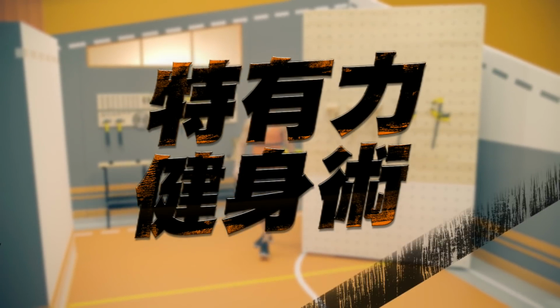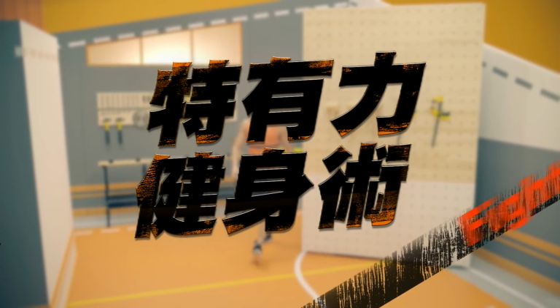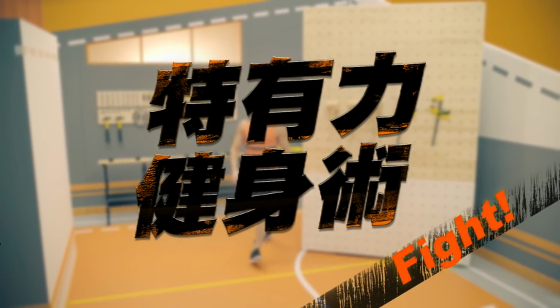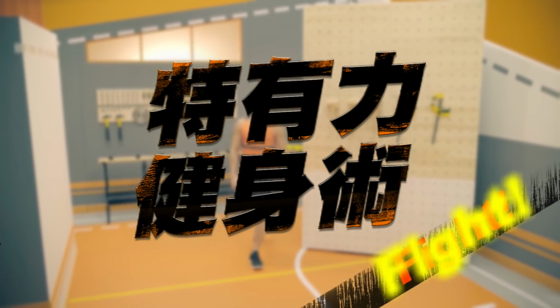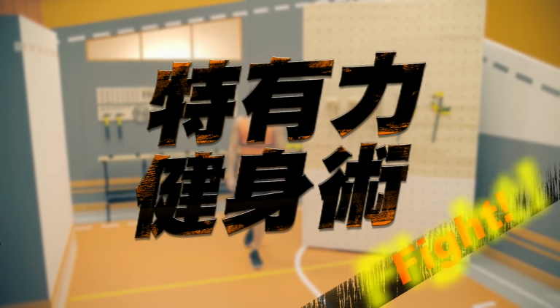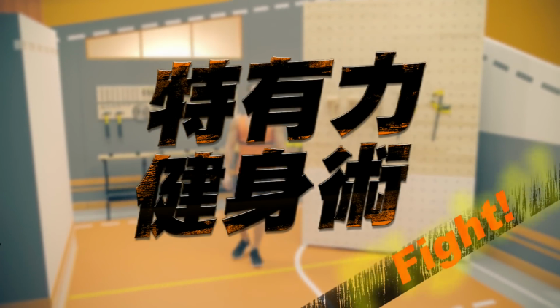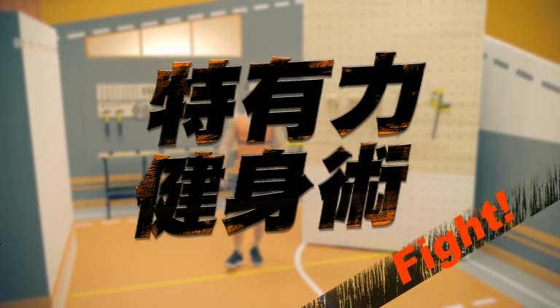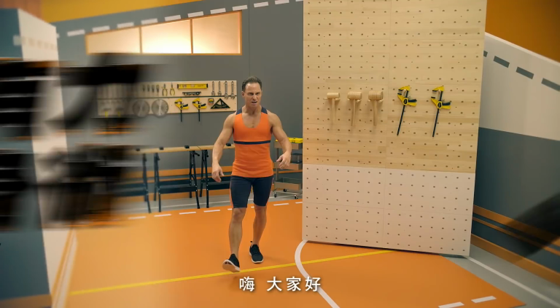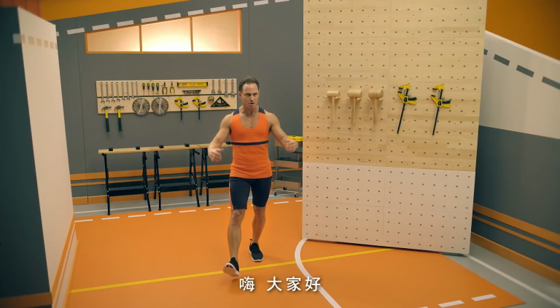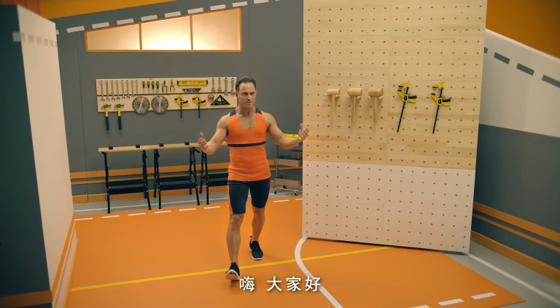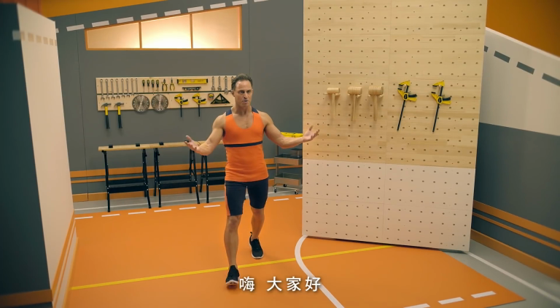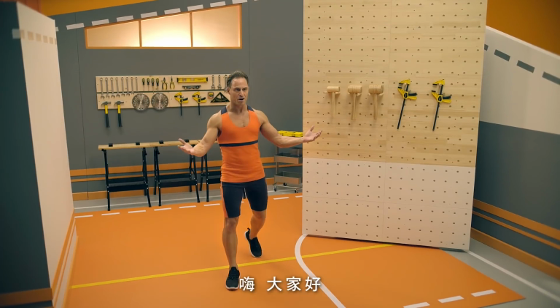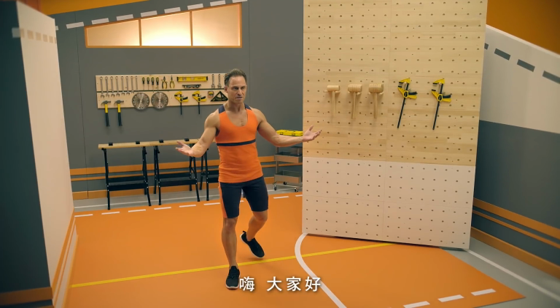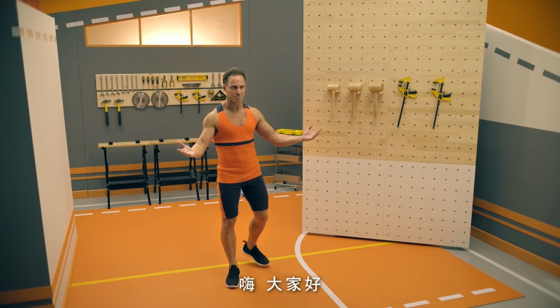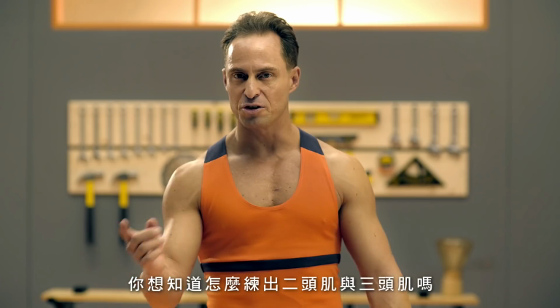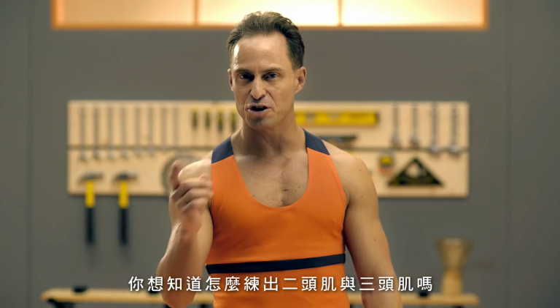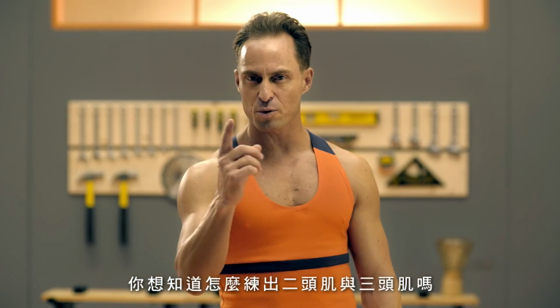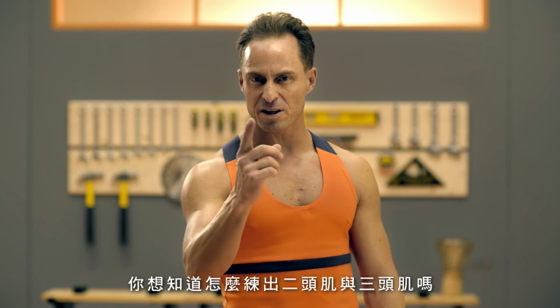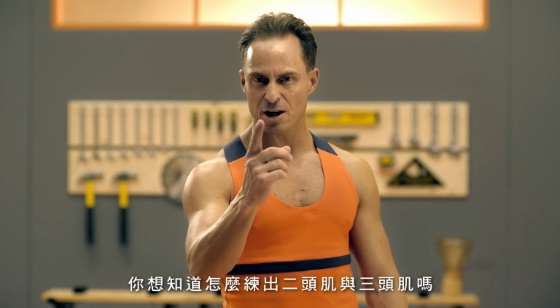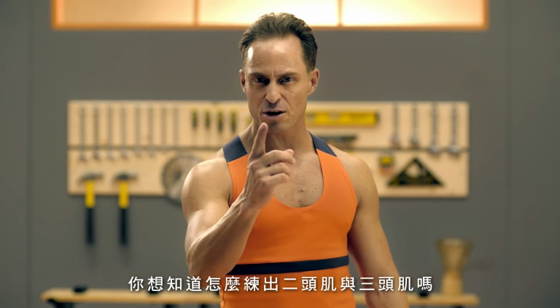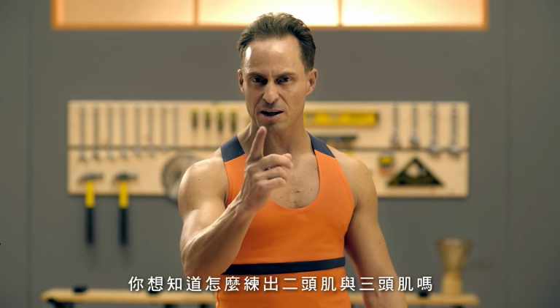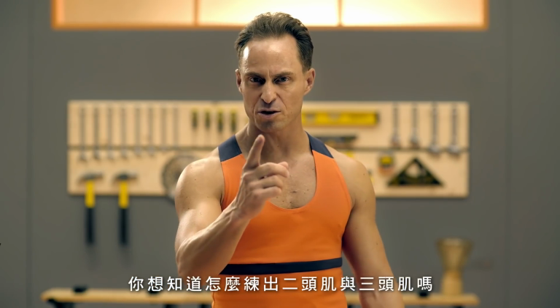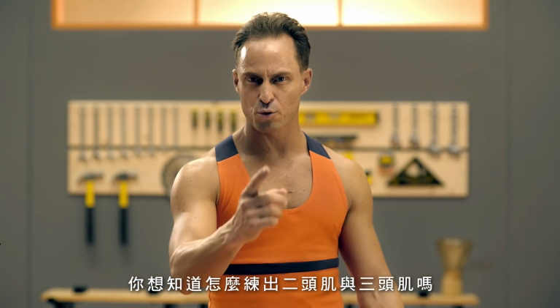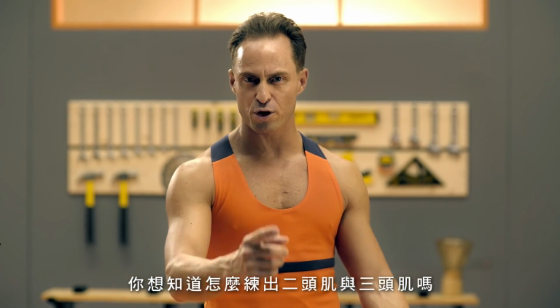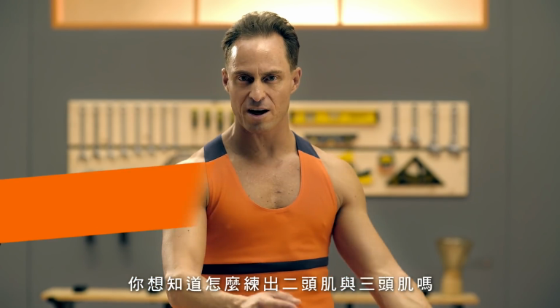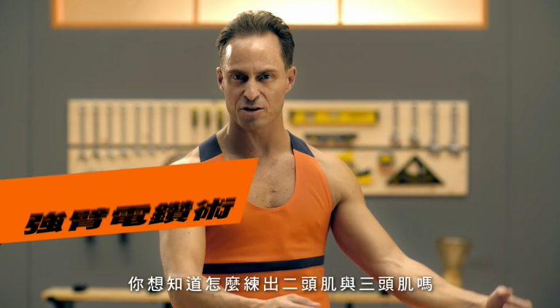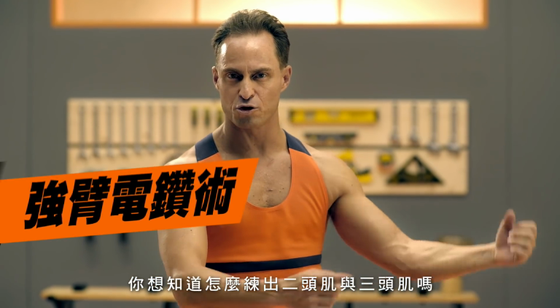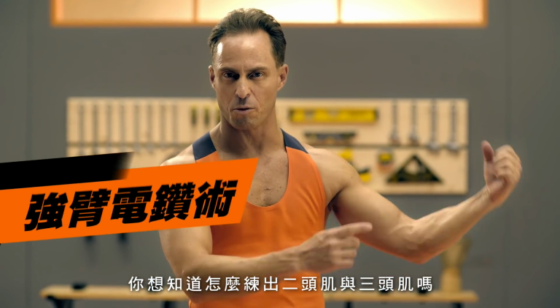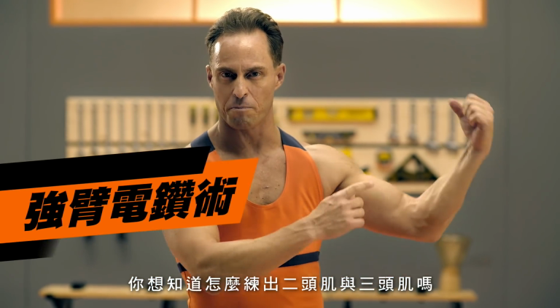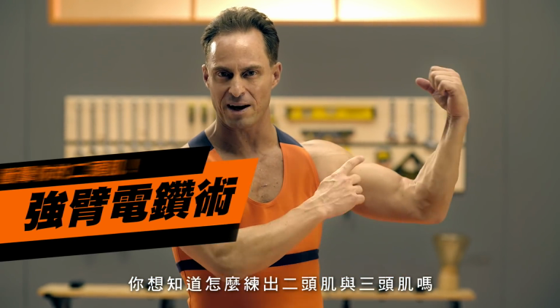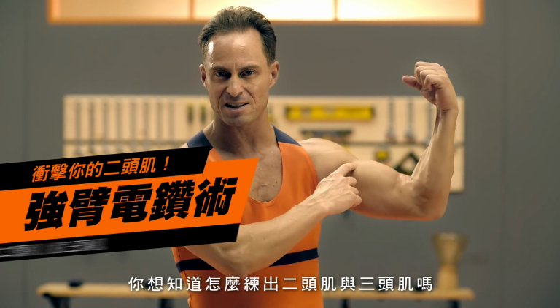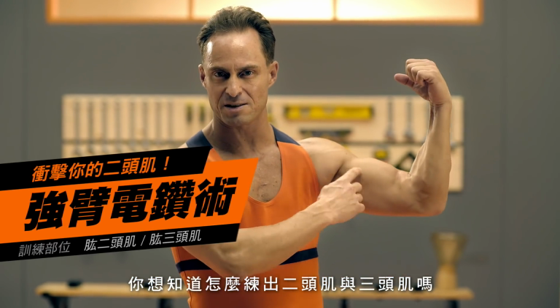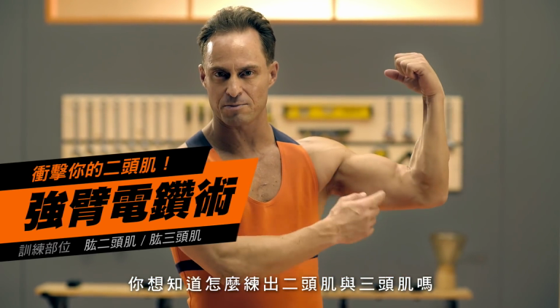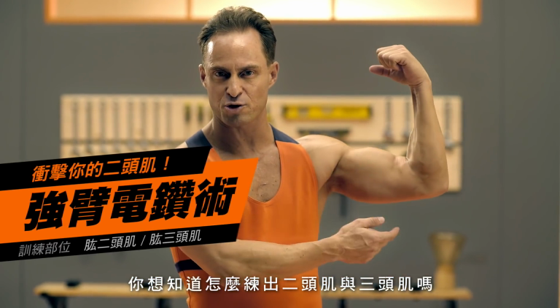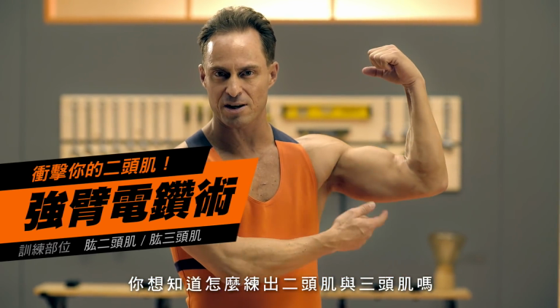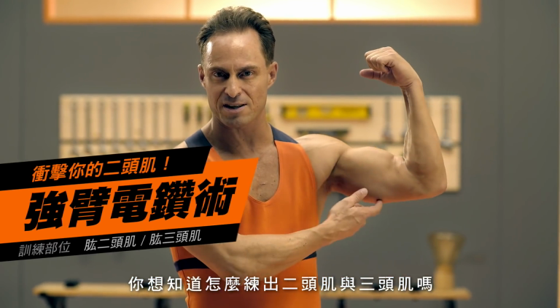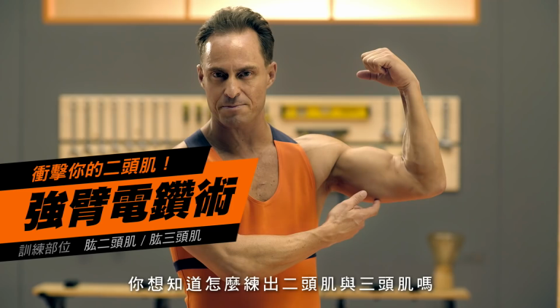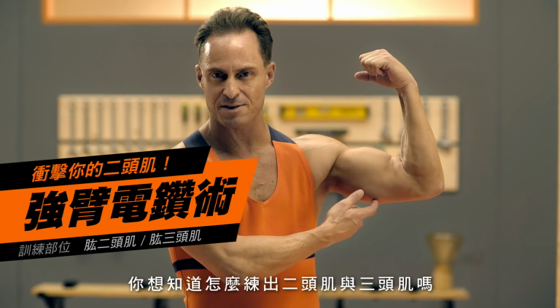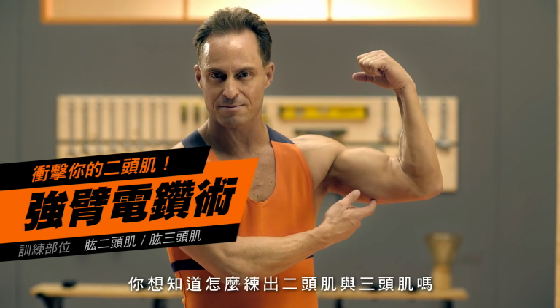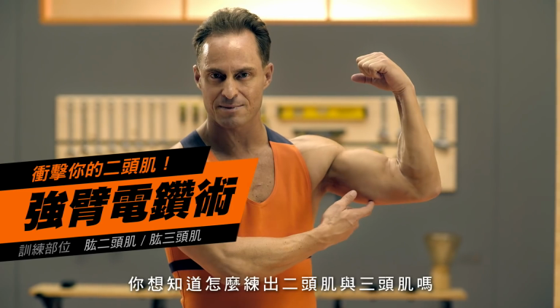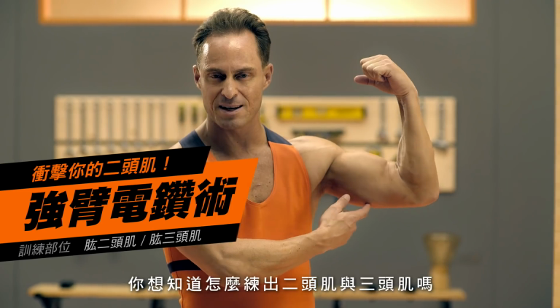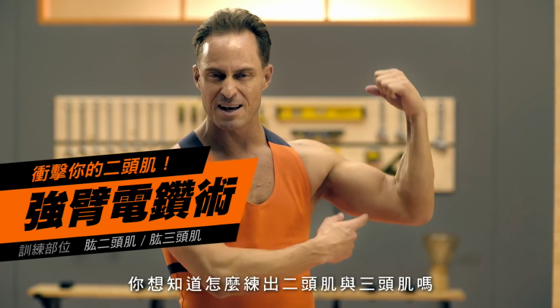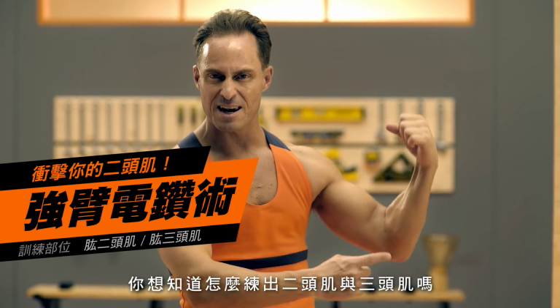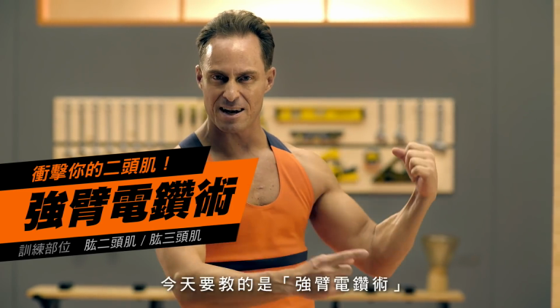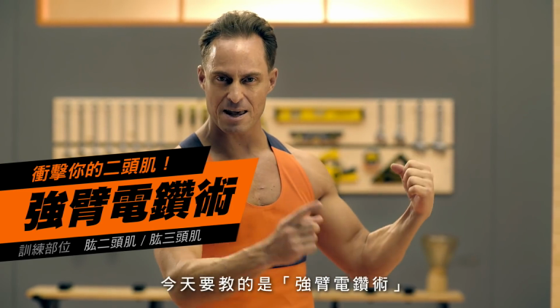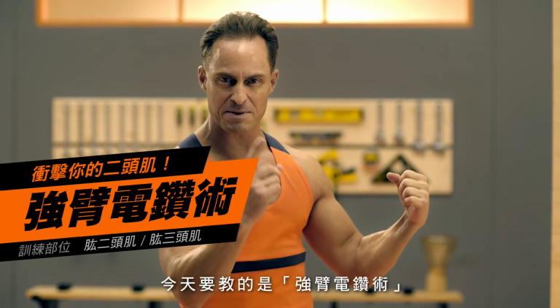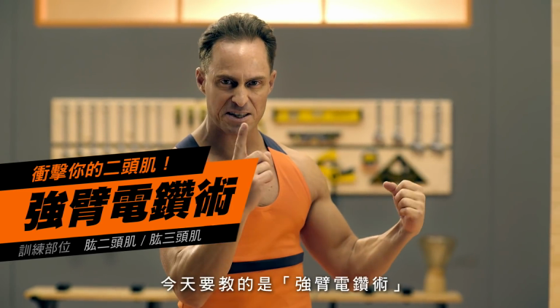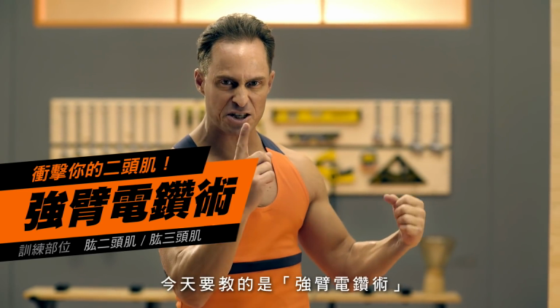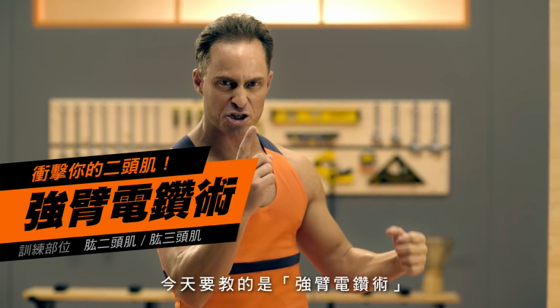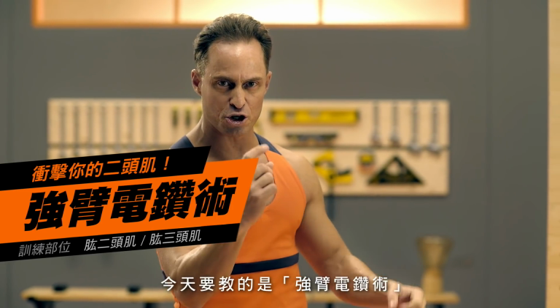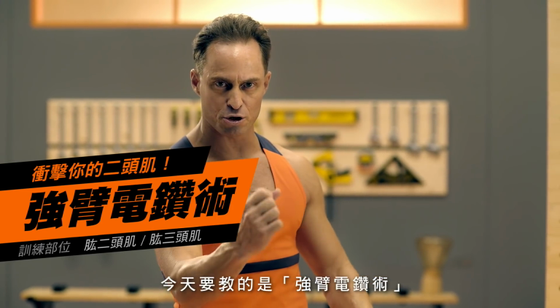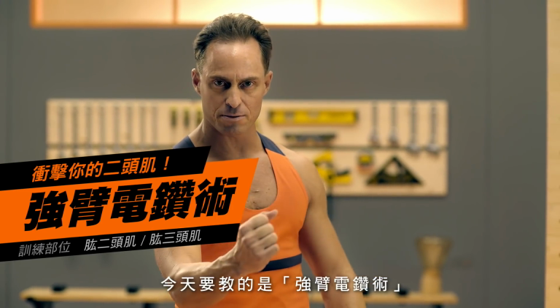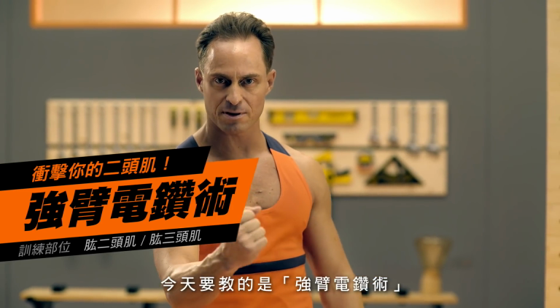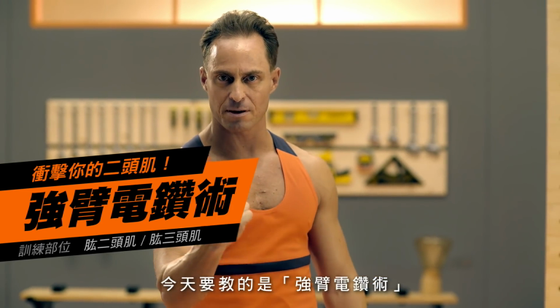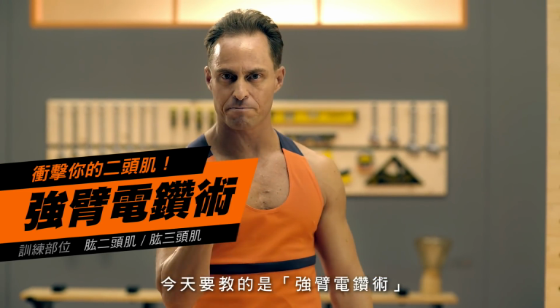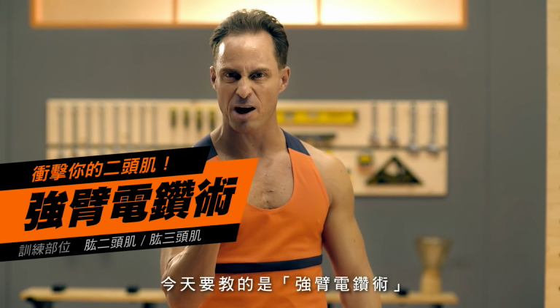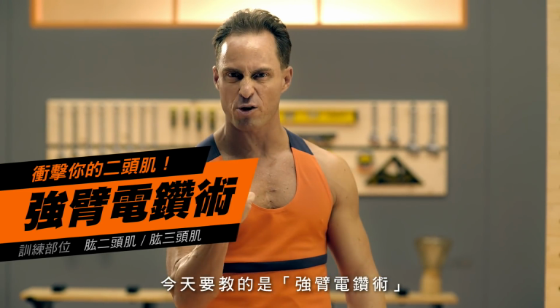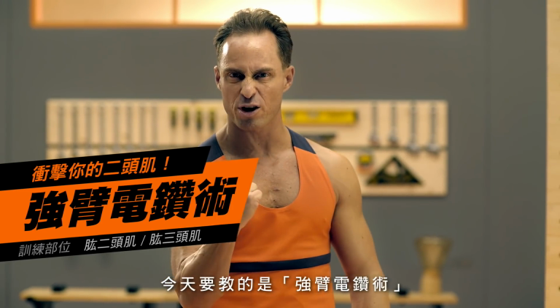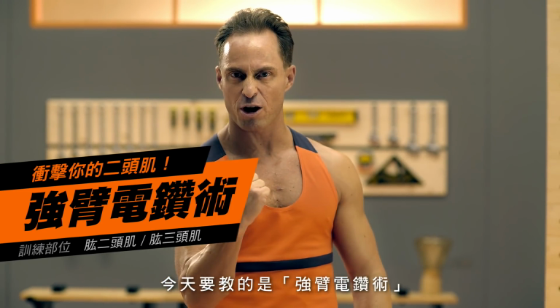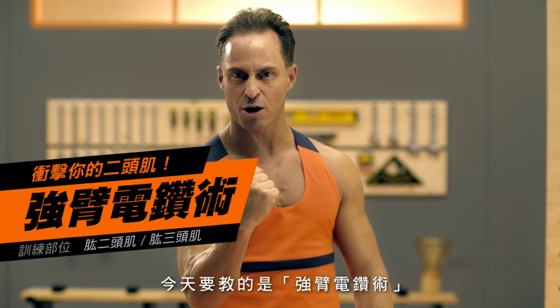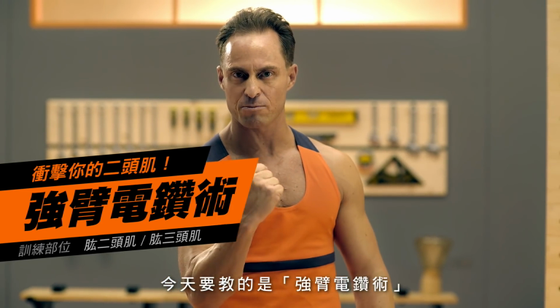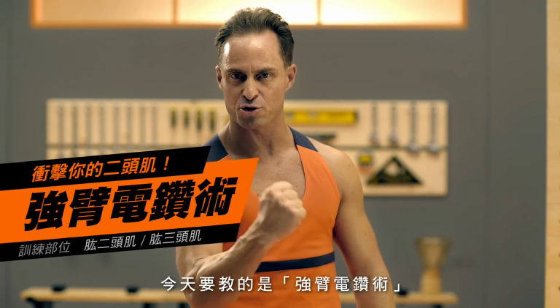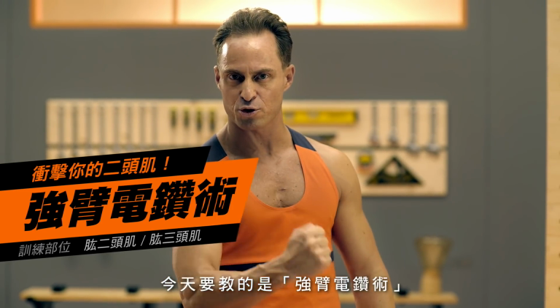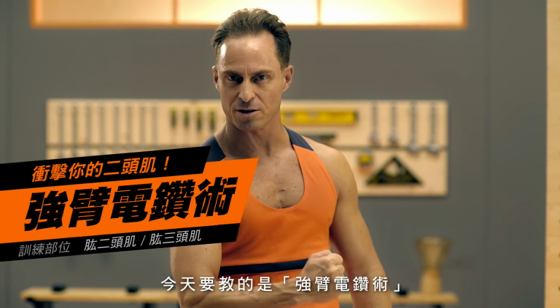Fight! Hello everyone! Do you want to know how to work out your biceps and triceps? Let me teach you the power arm drill.